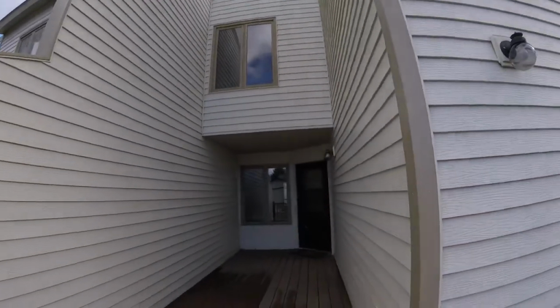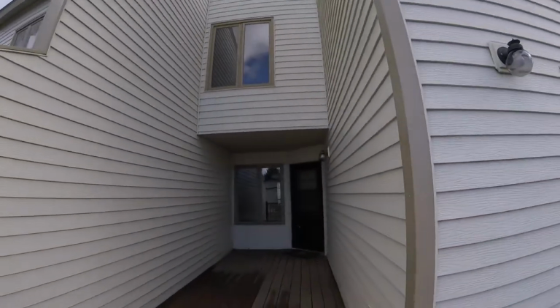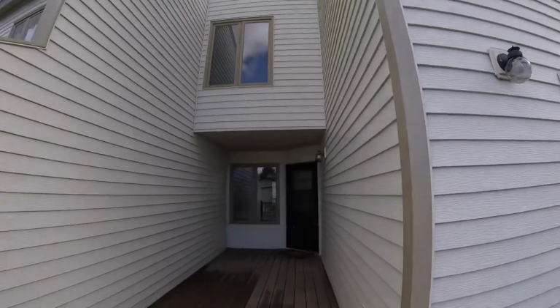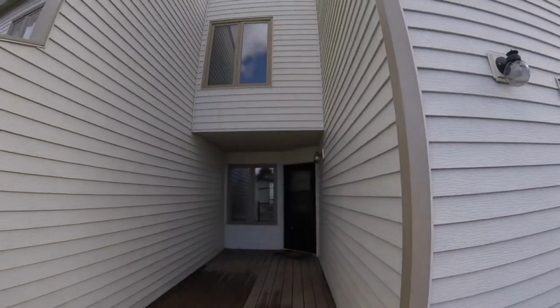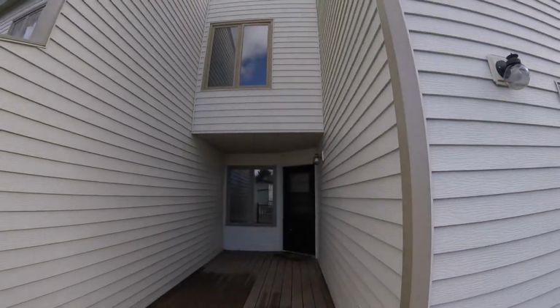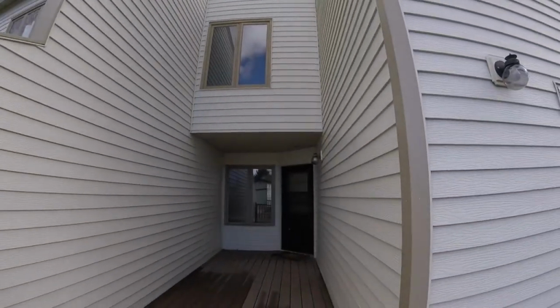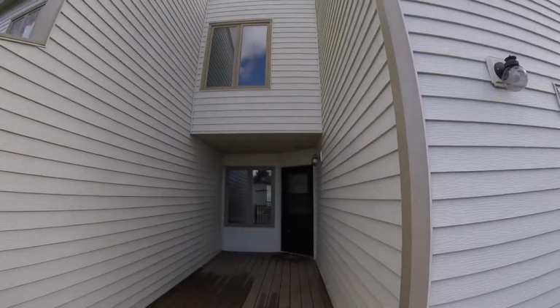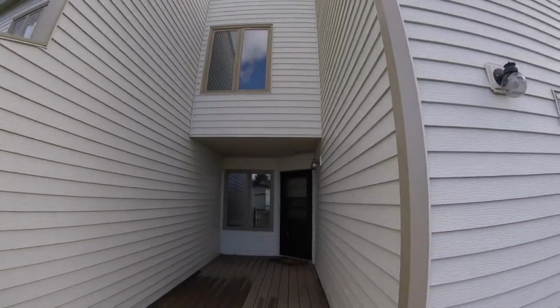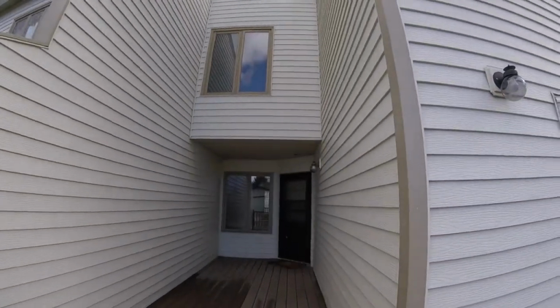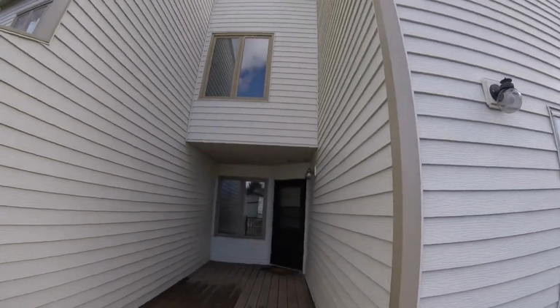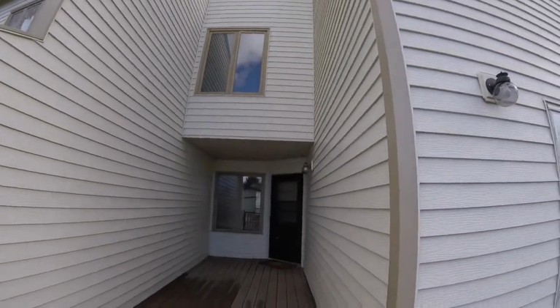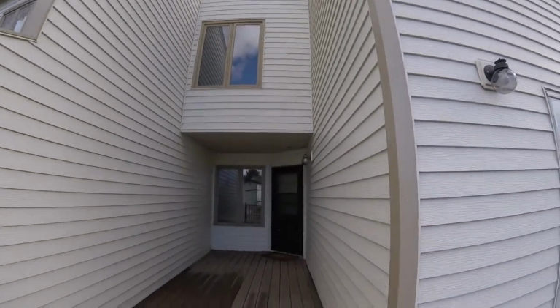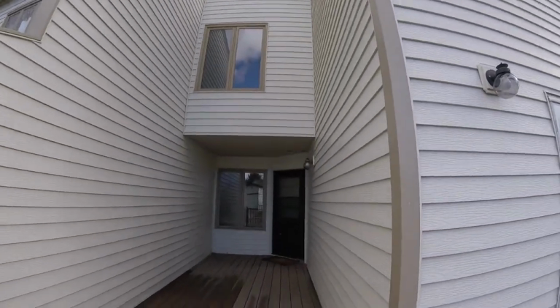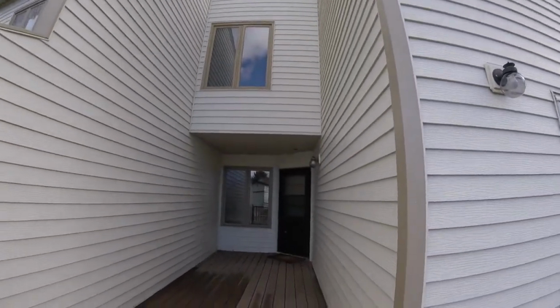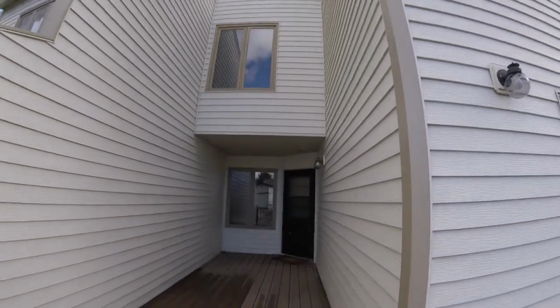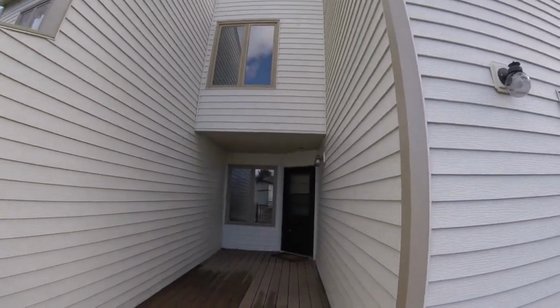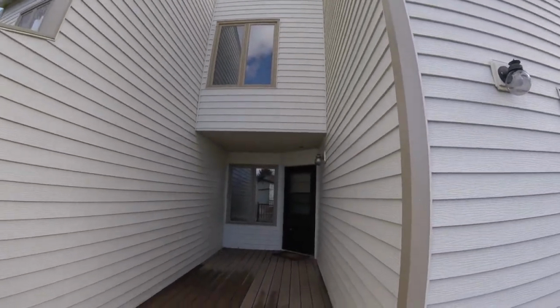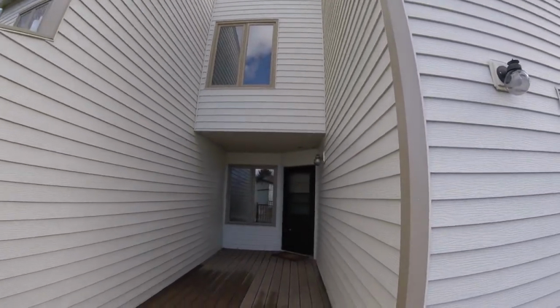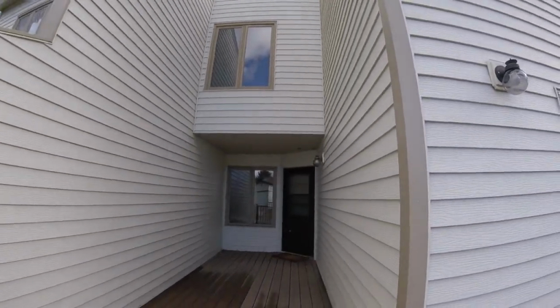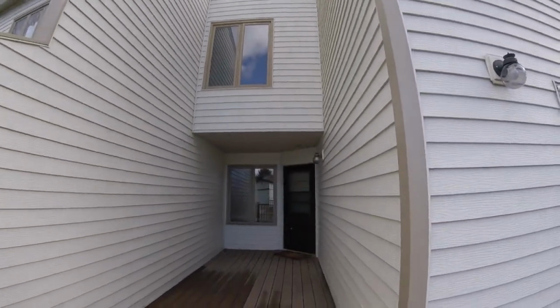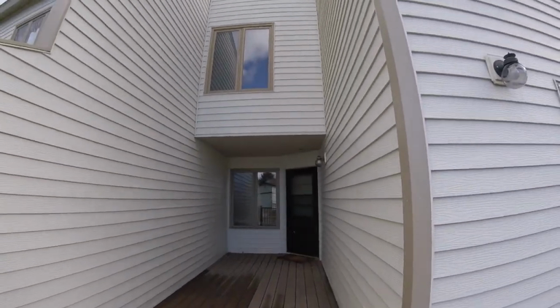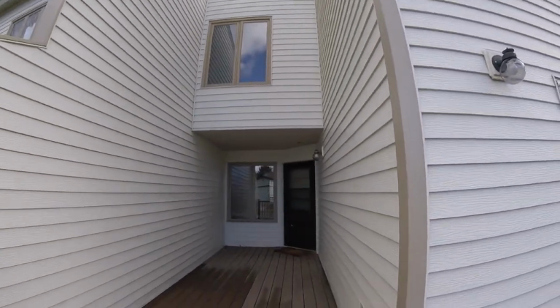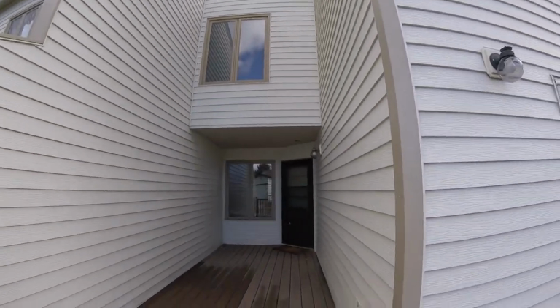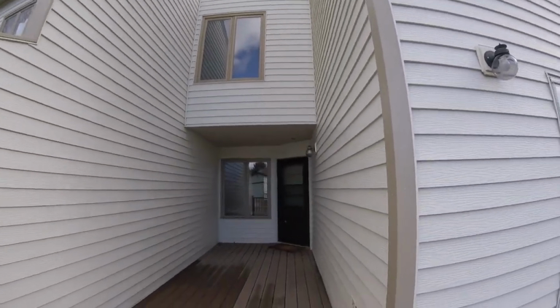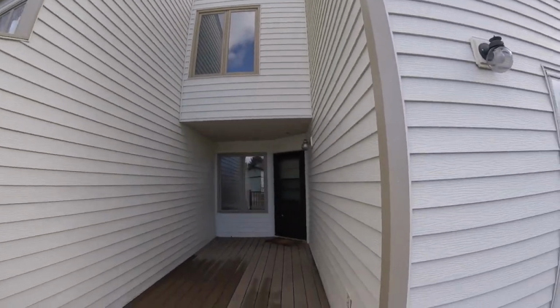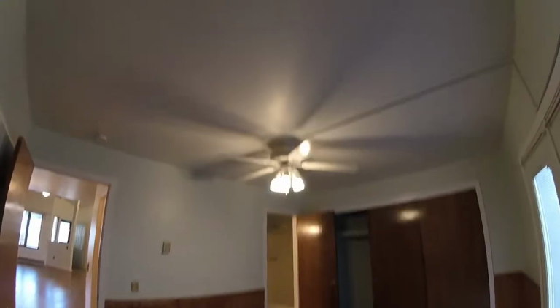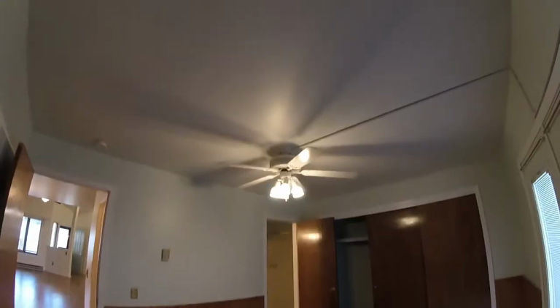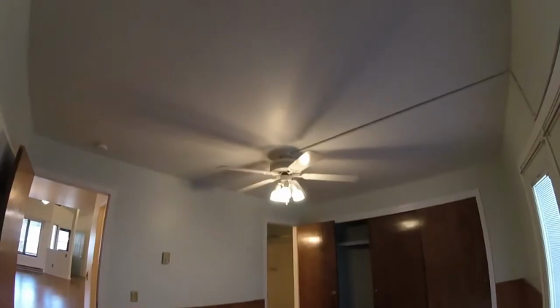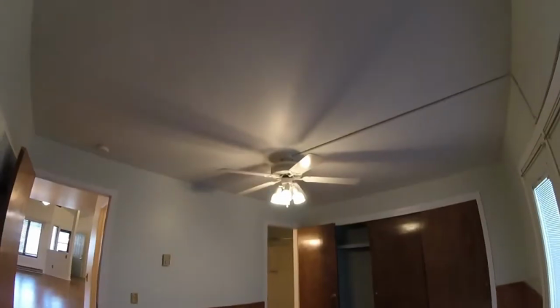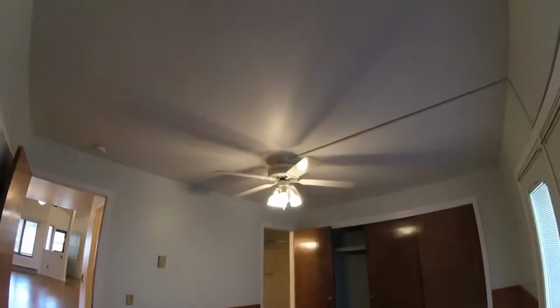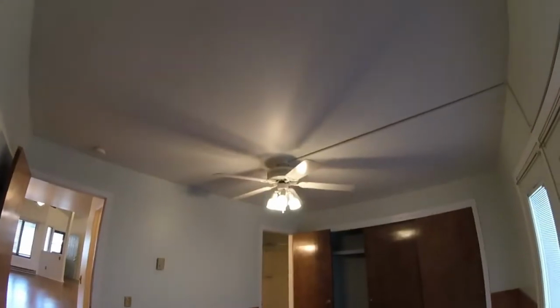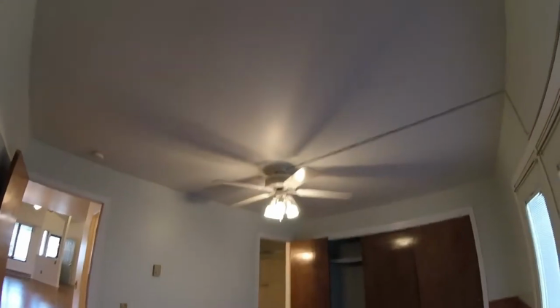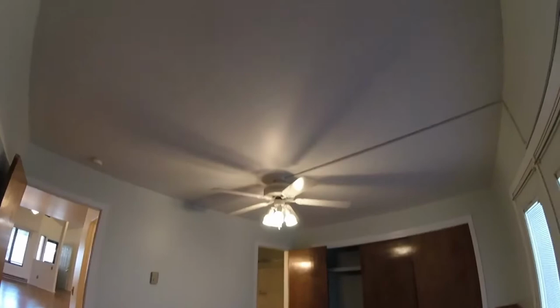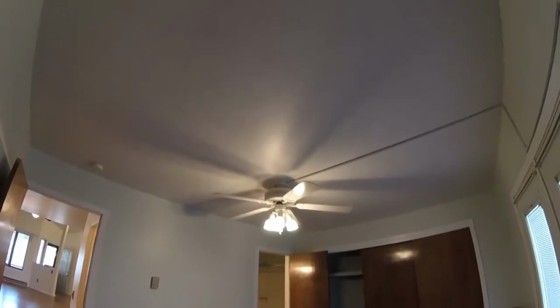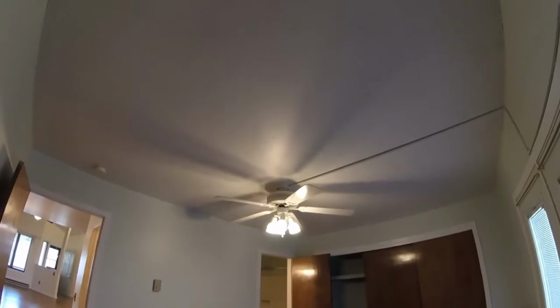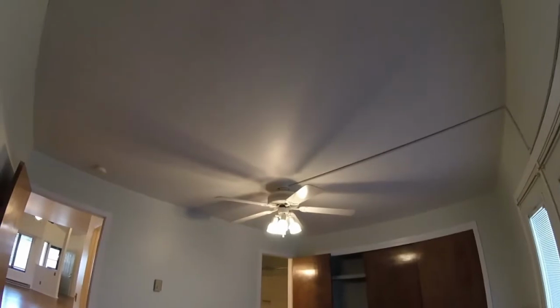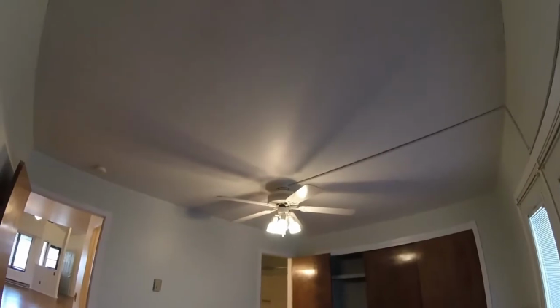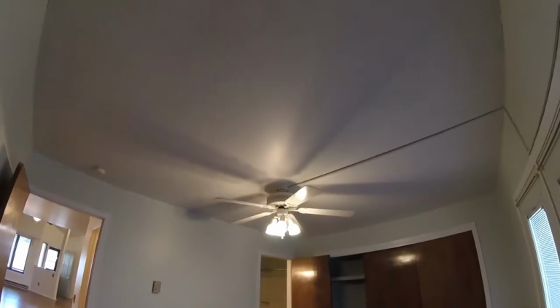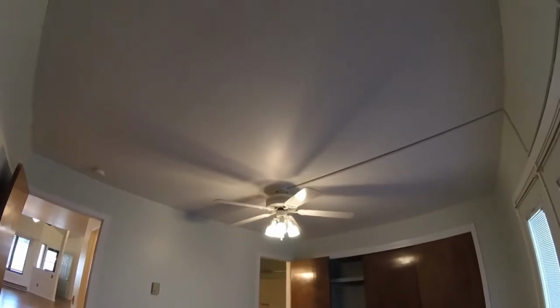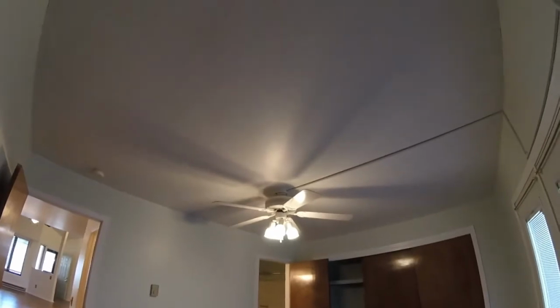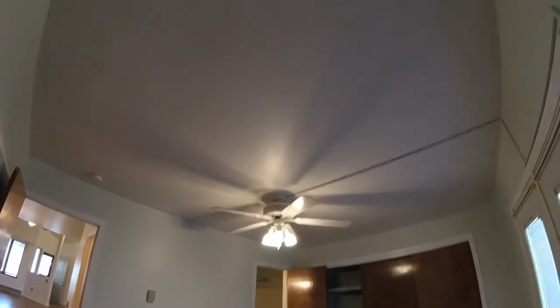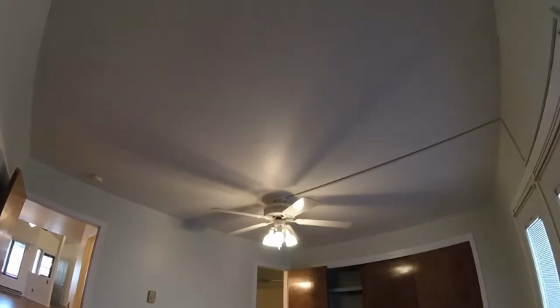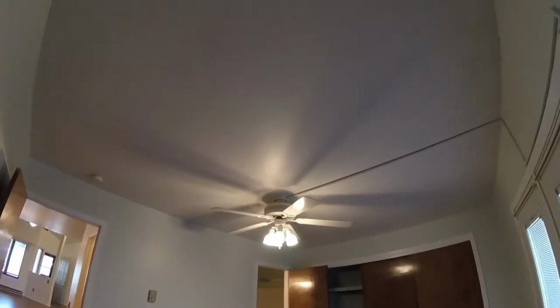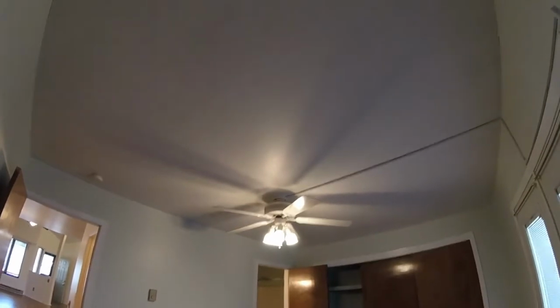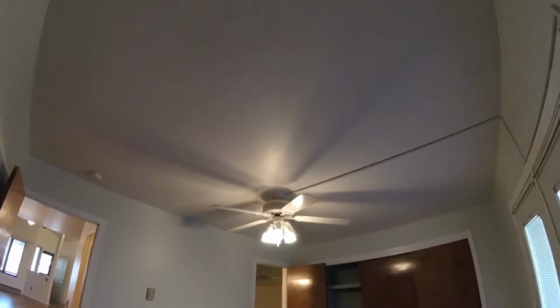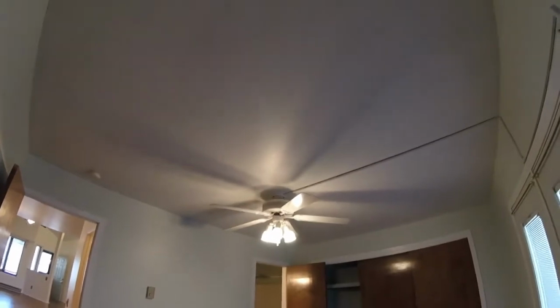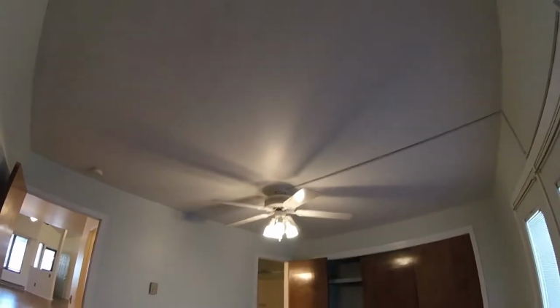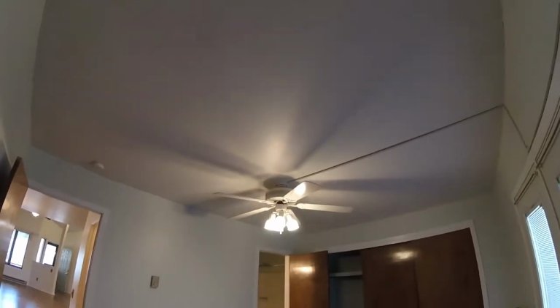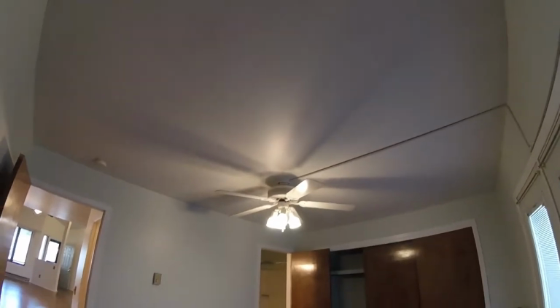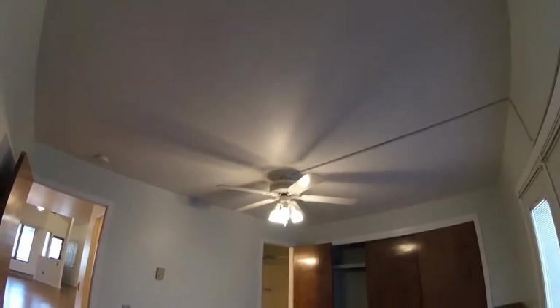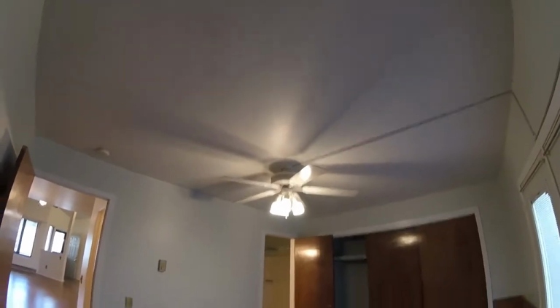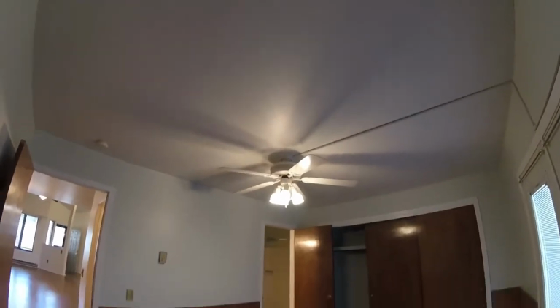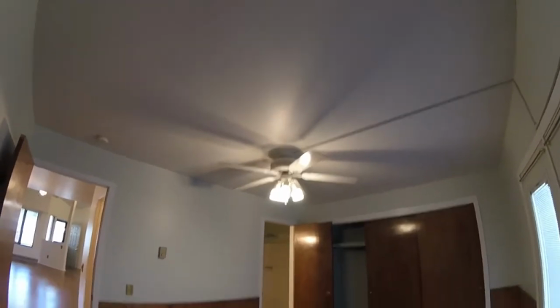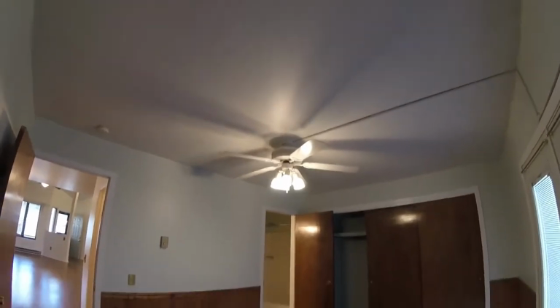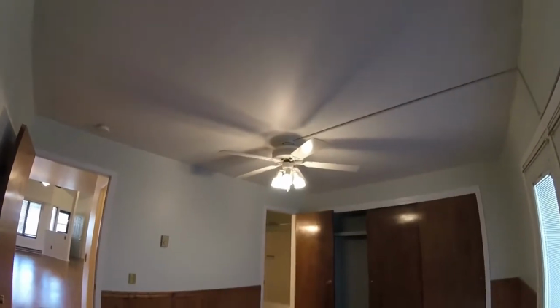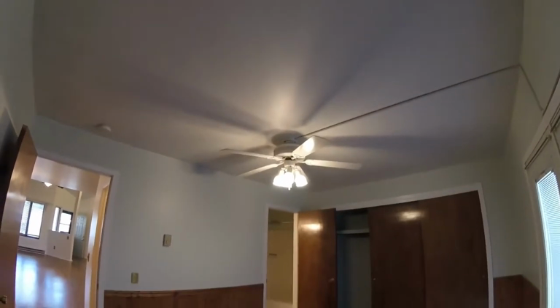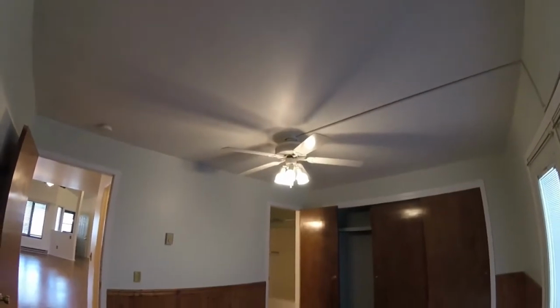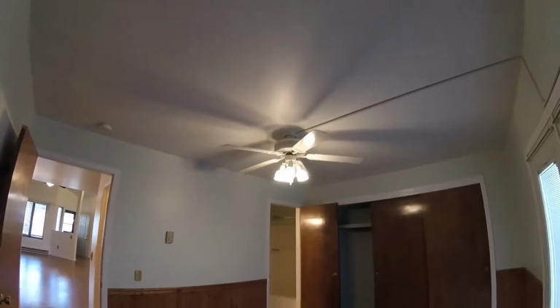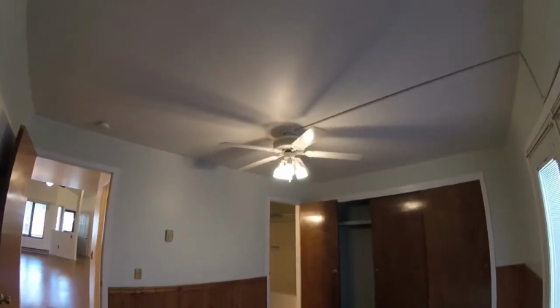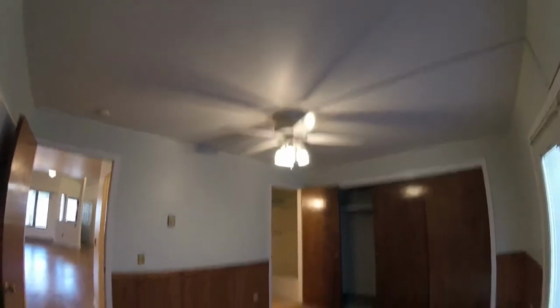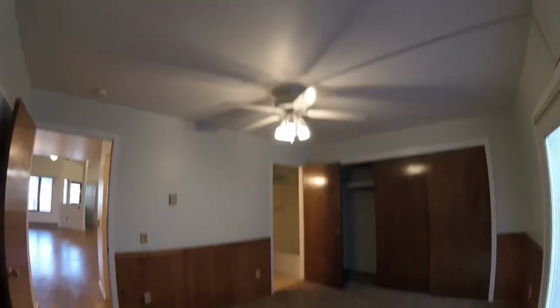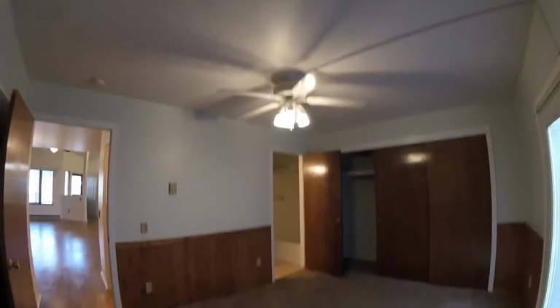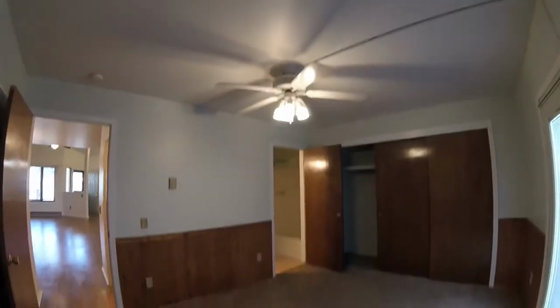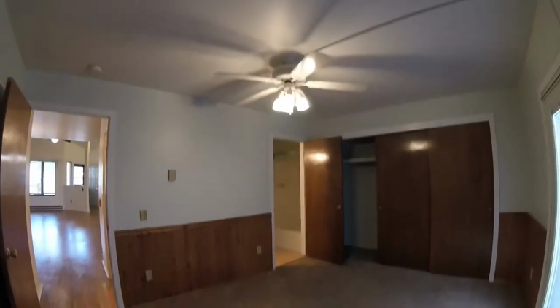Back door. Main floor bedroom. Ceiling fan.